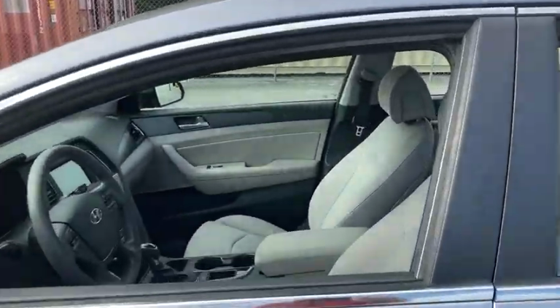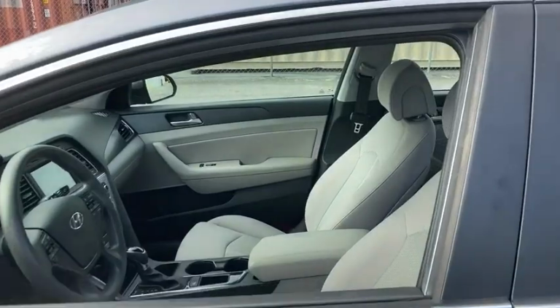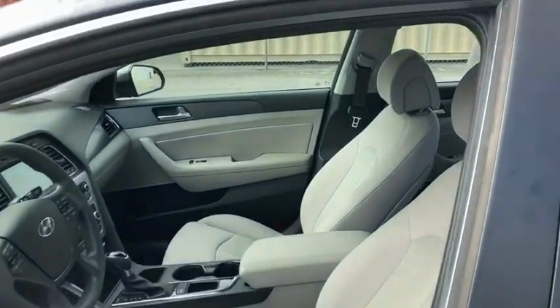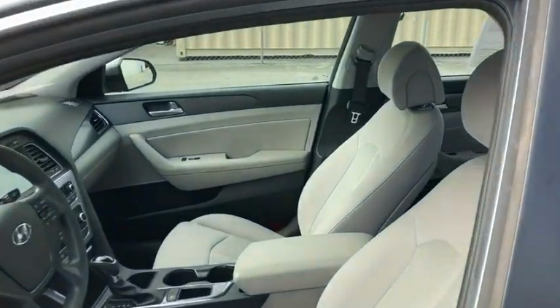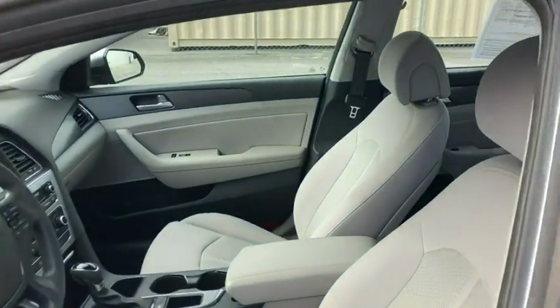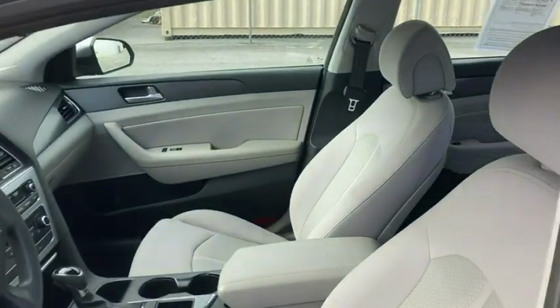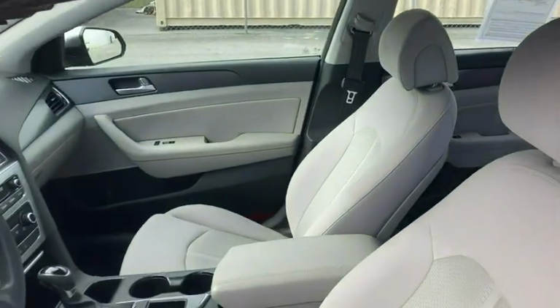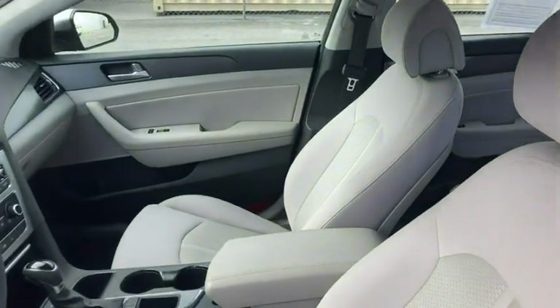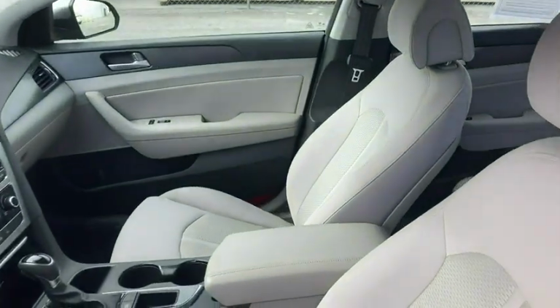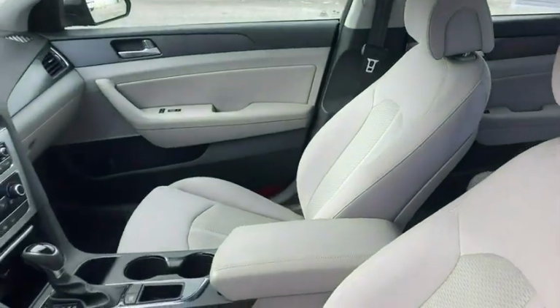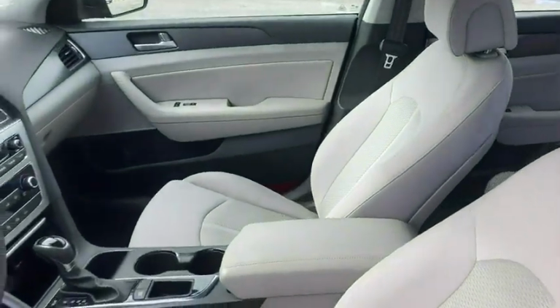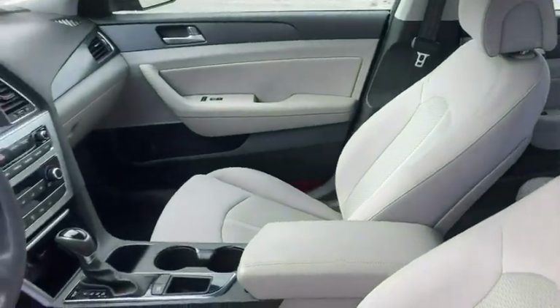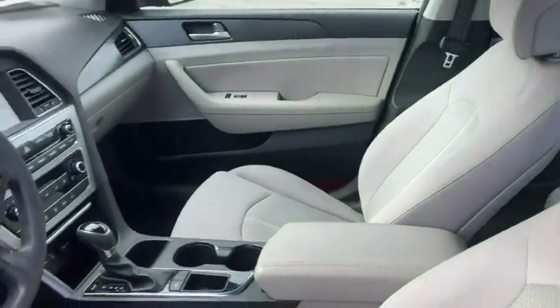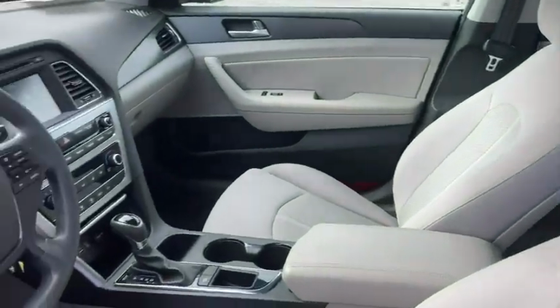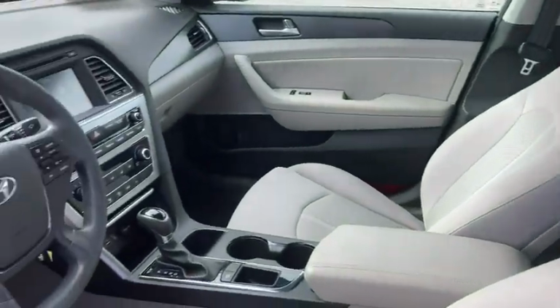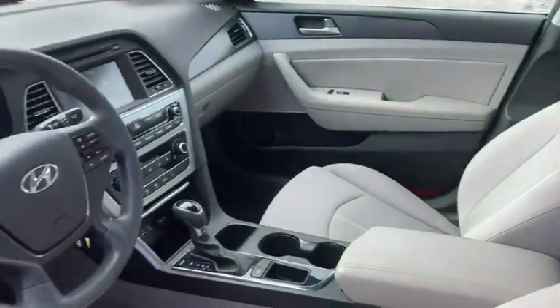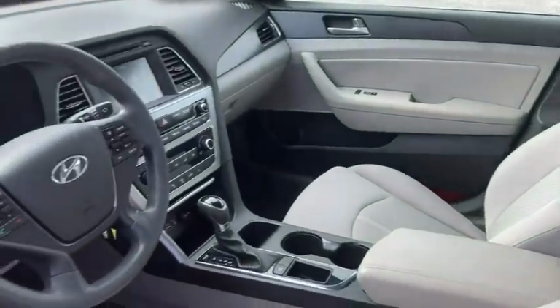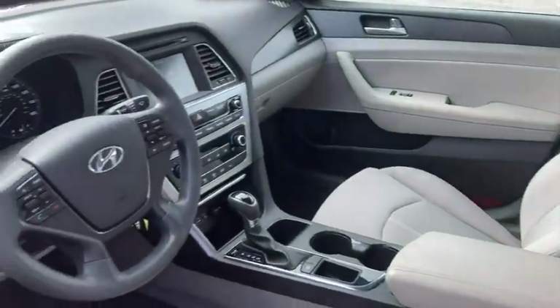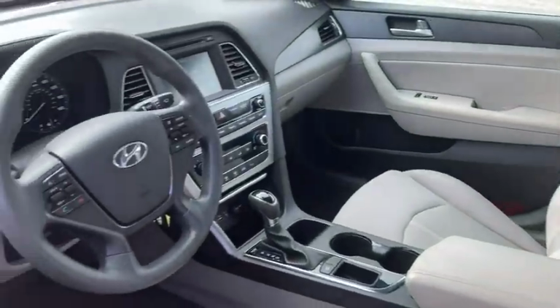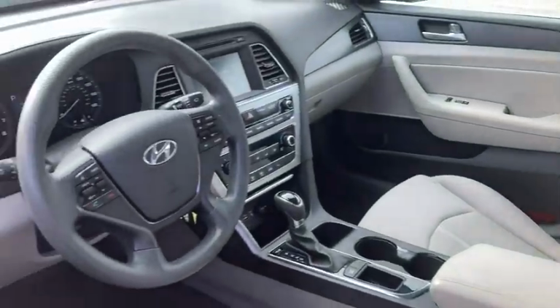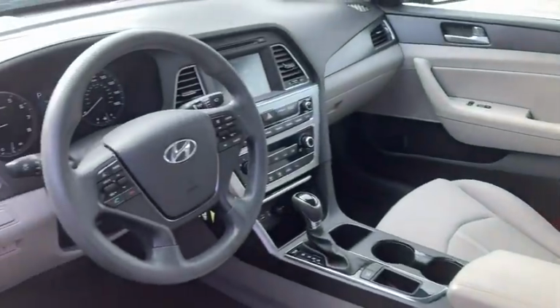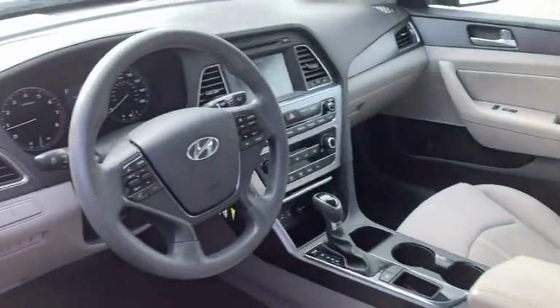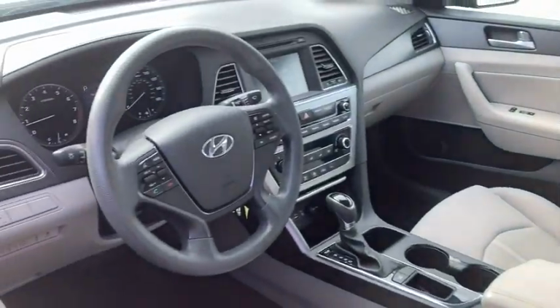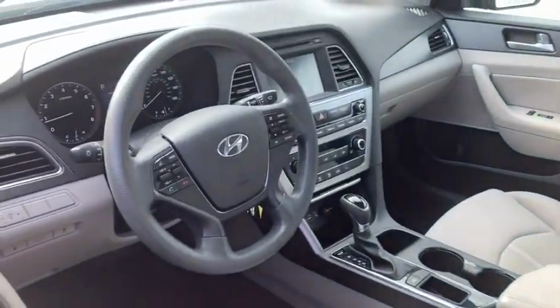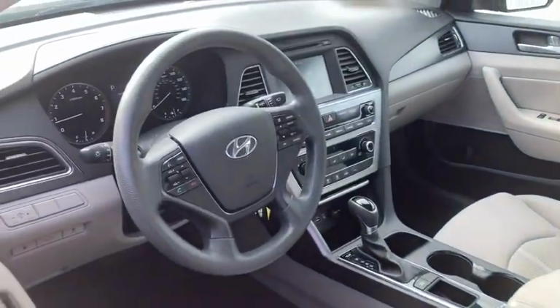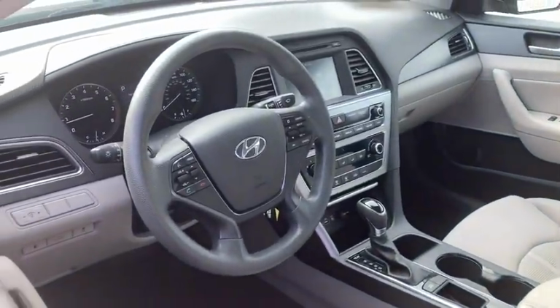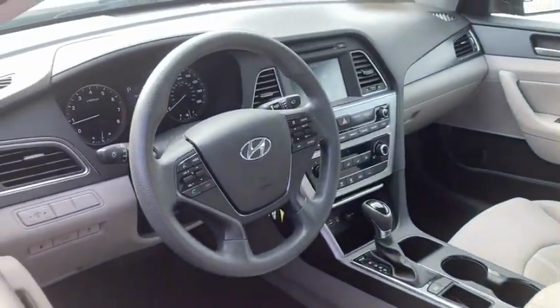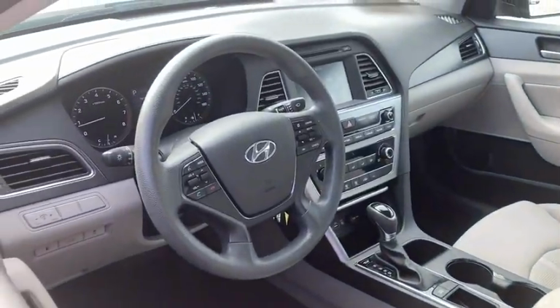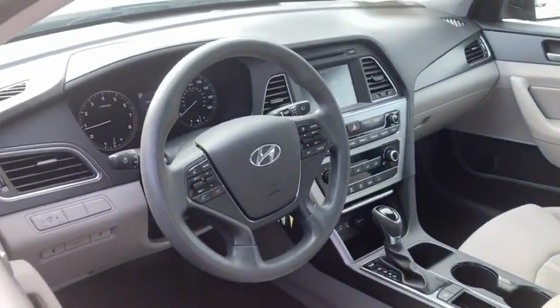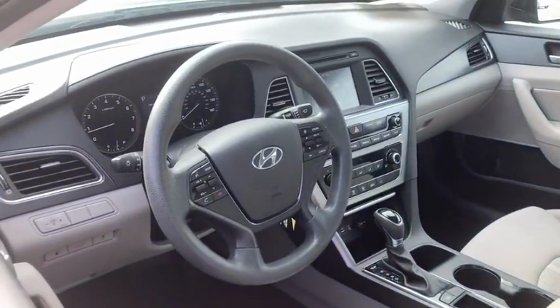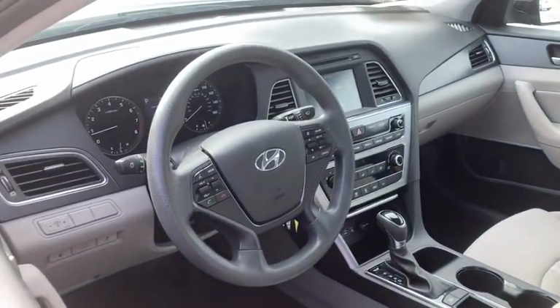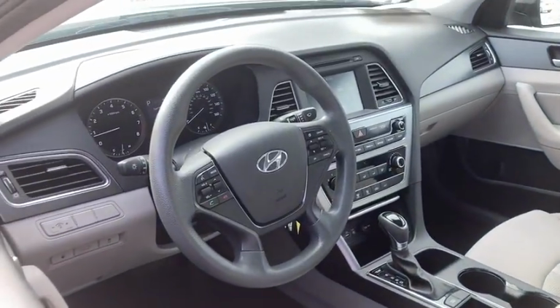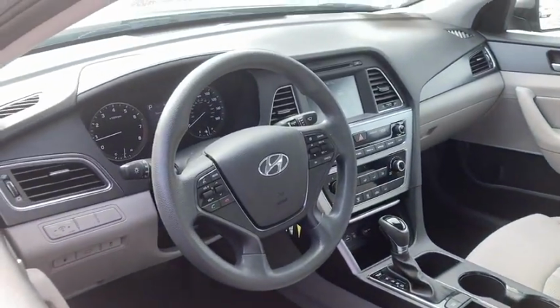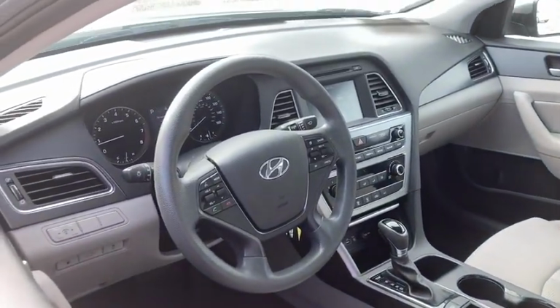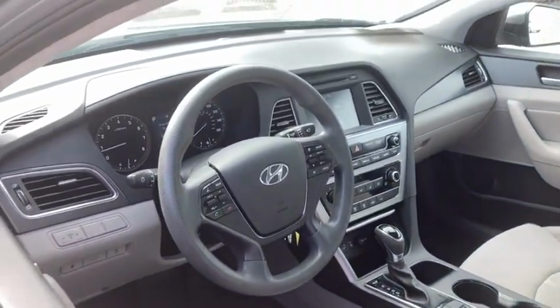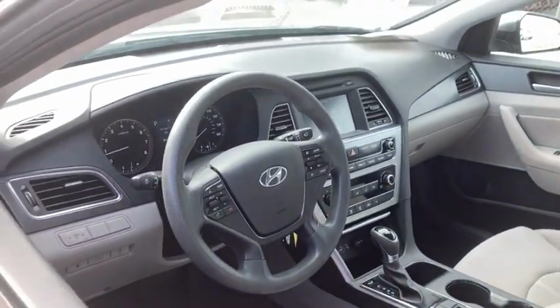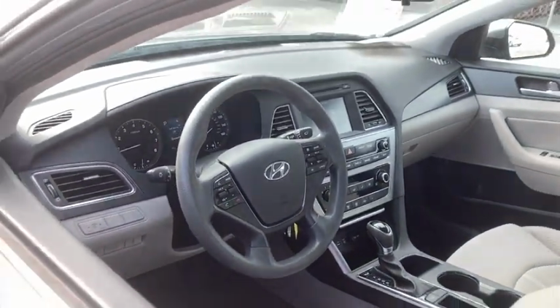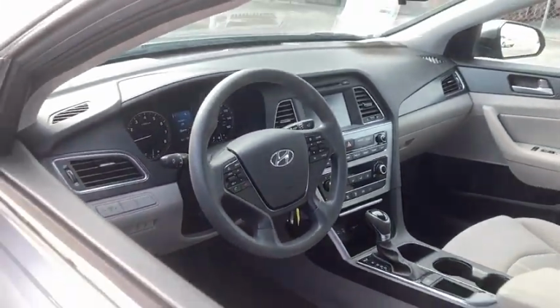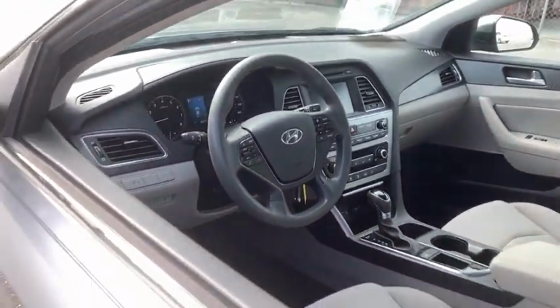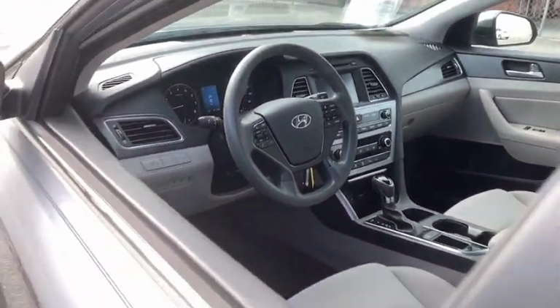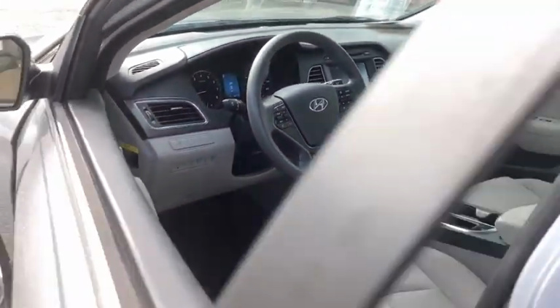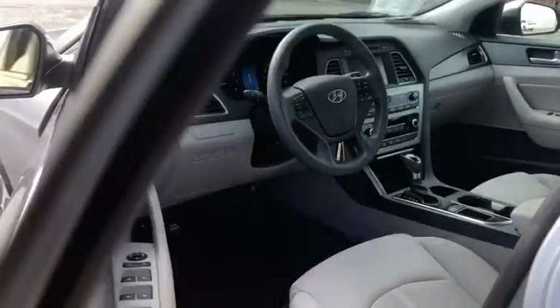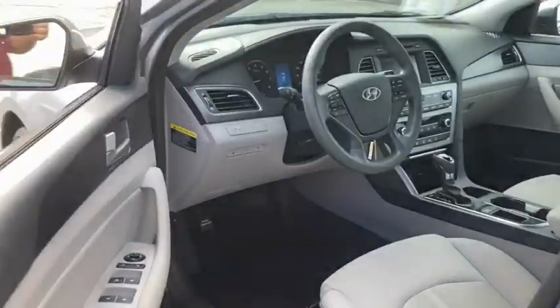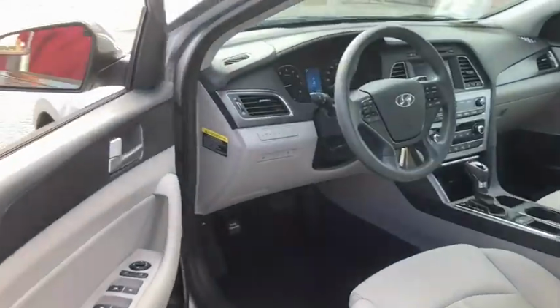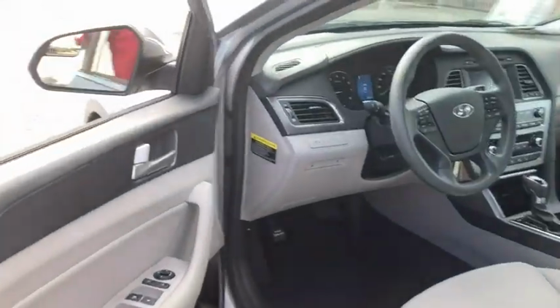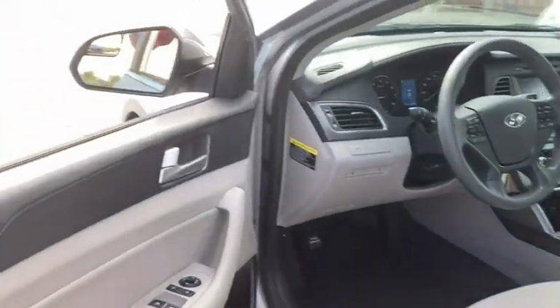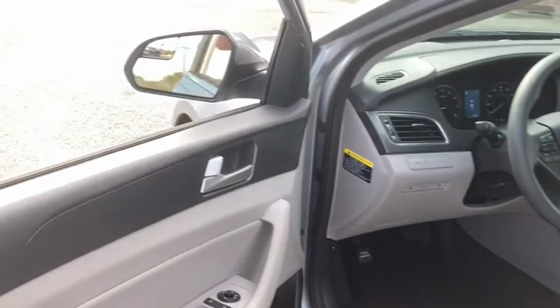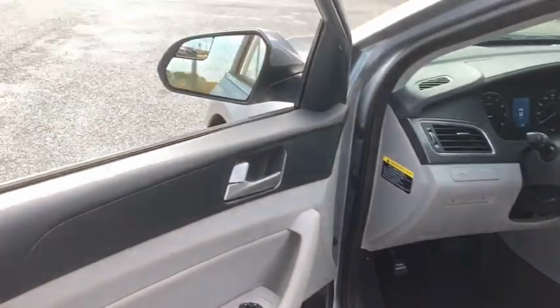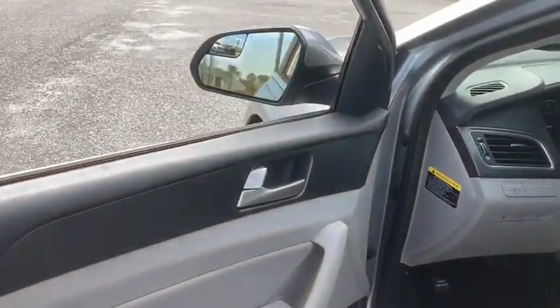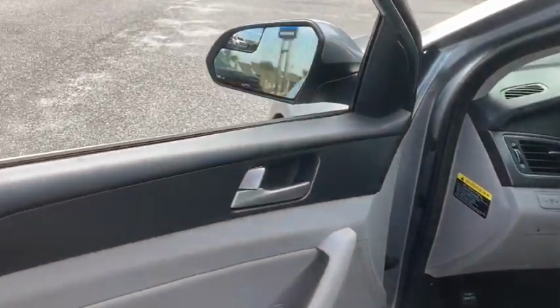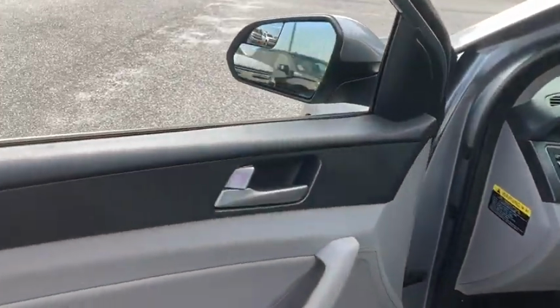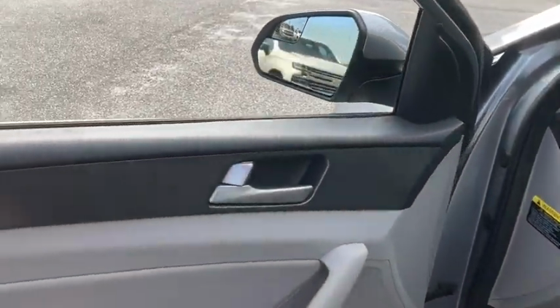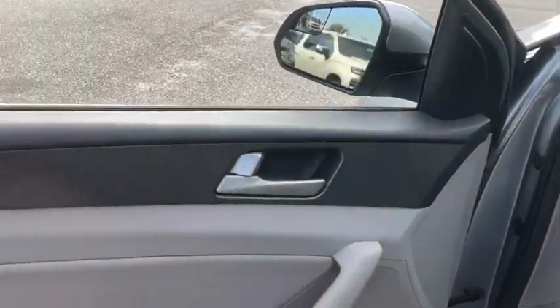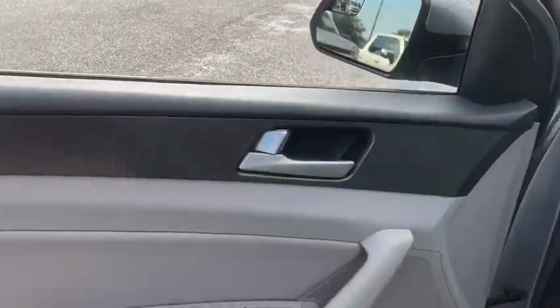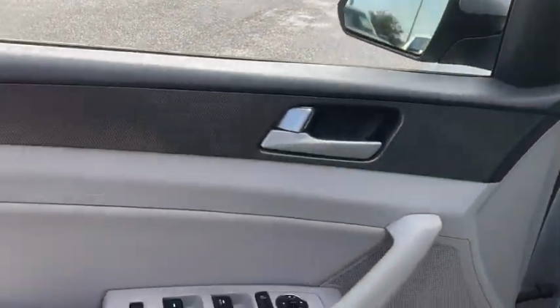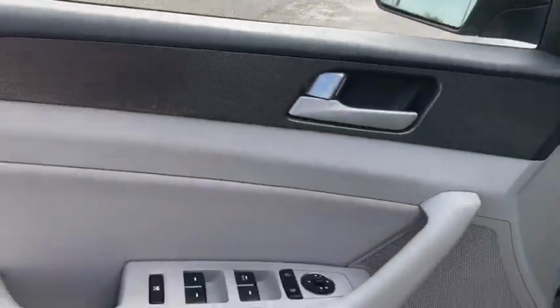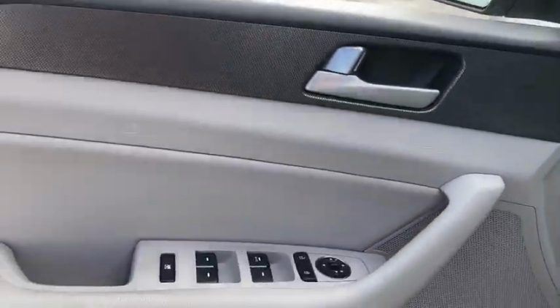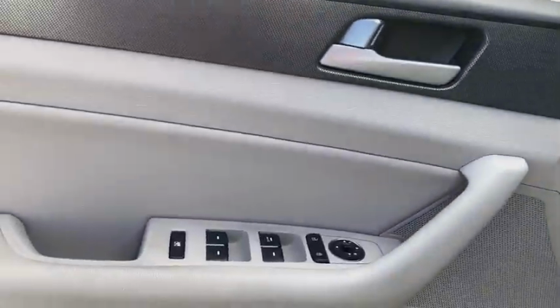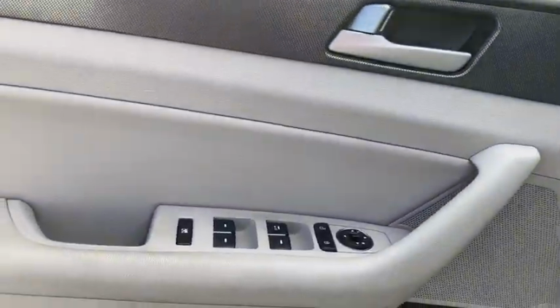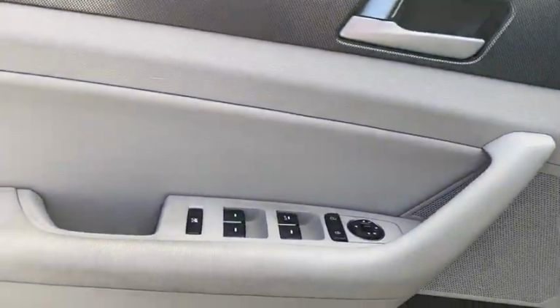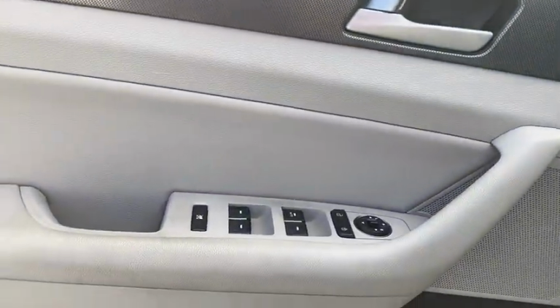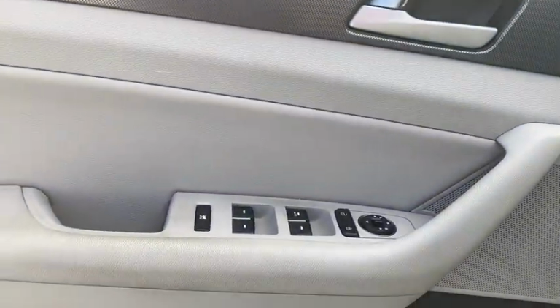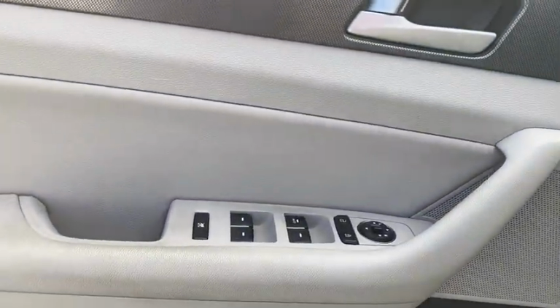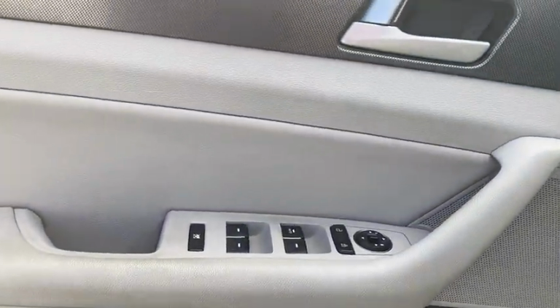This vehicle has less than 40,000 miles. Wouldn't you look great in this vehicle? Stop in today and see for yourself.